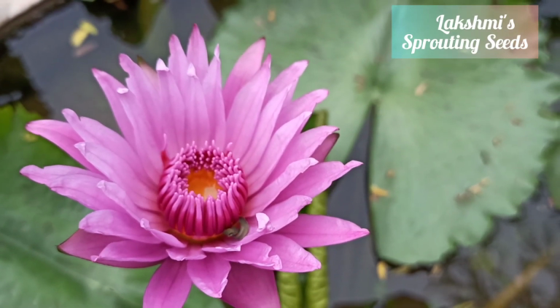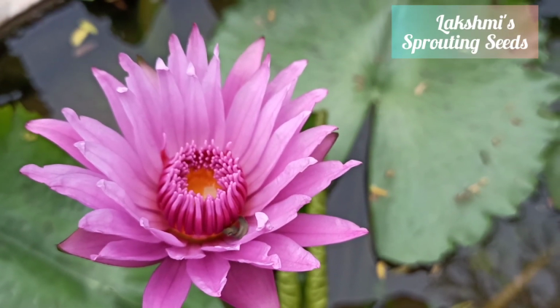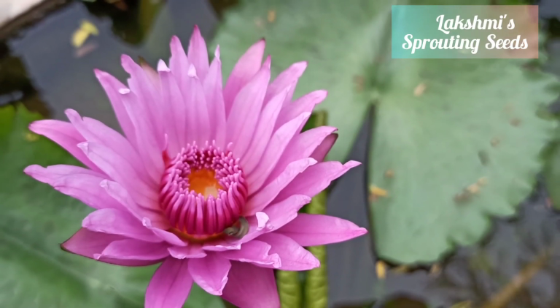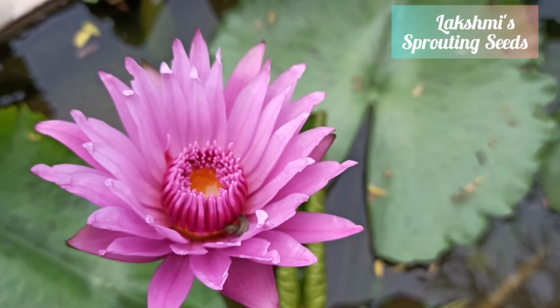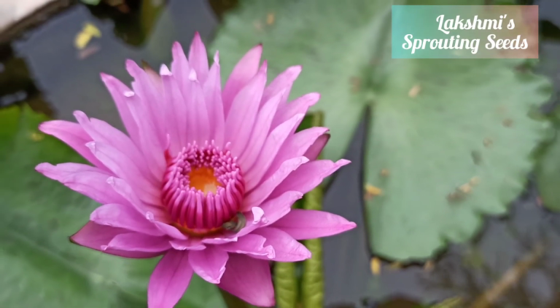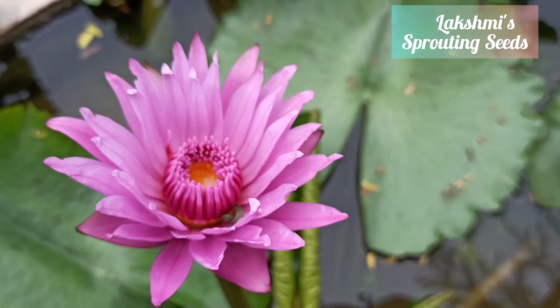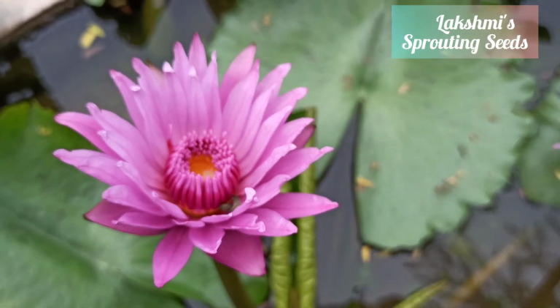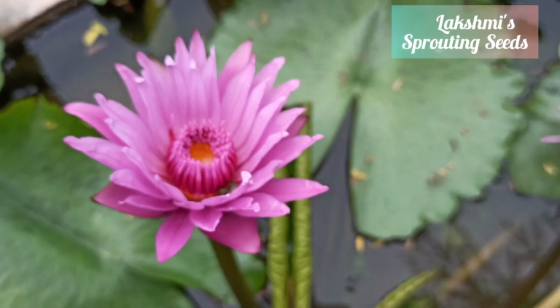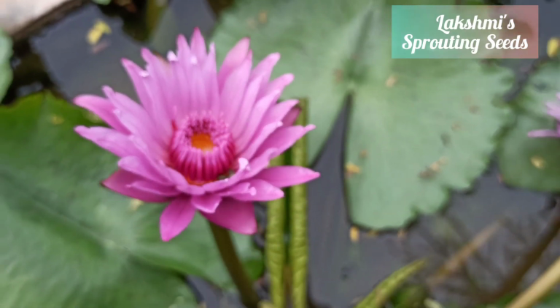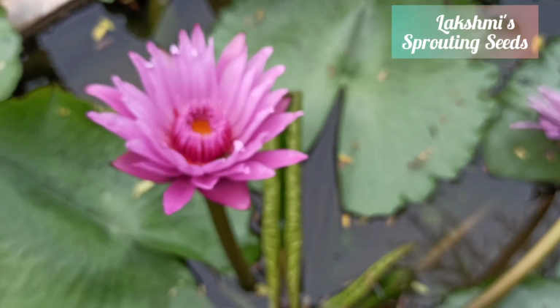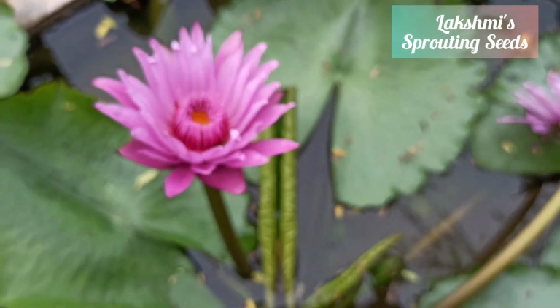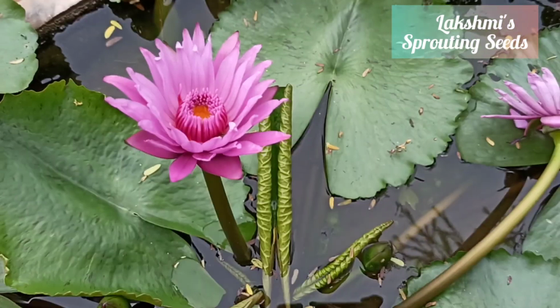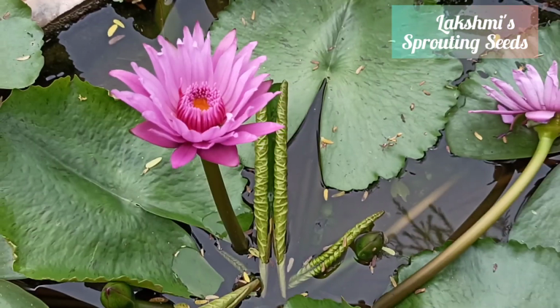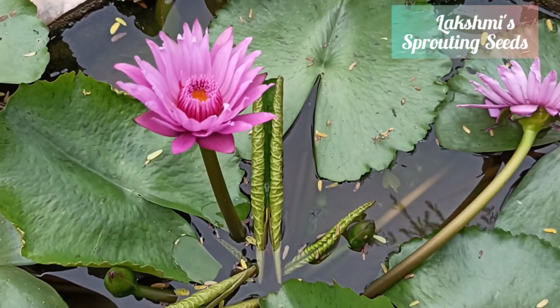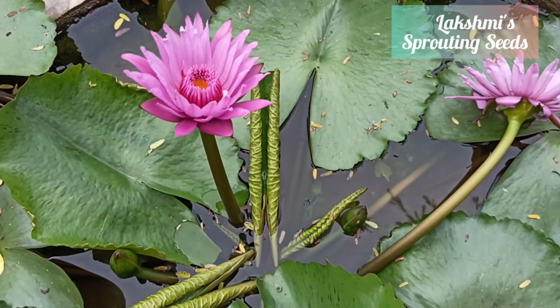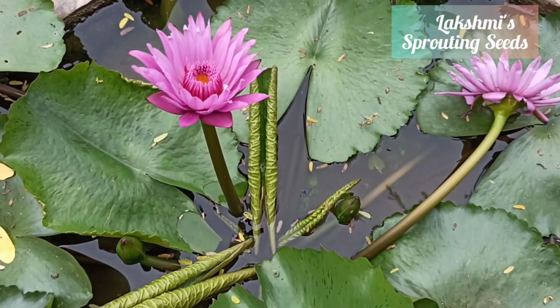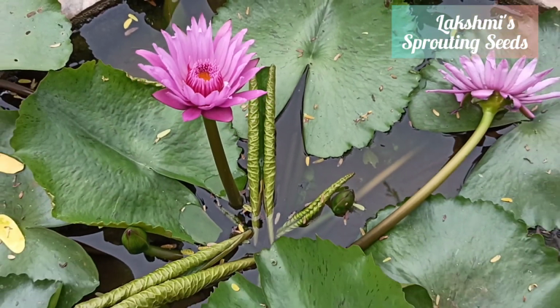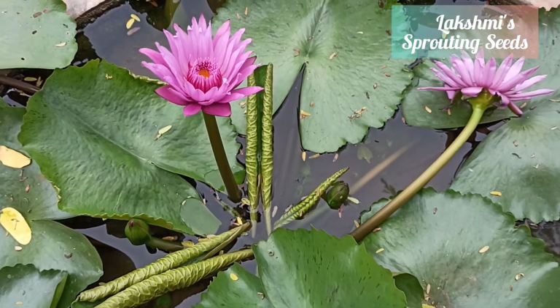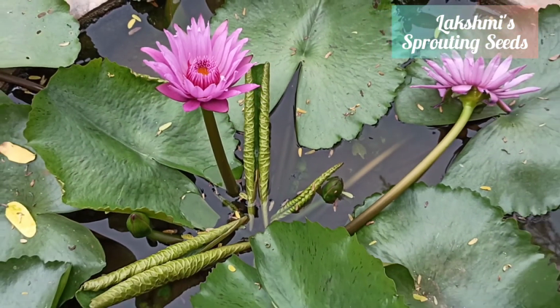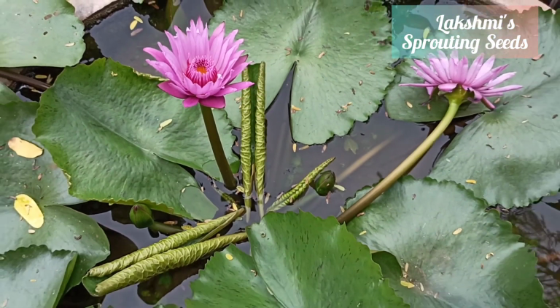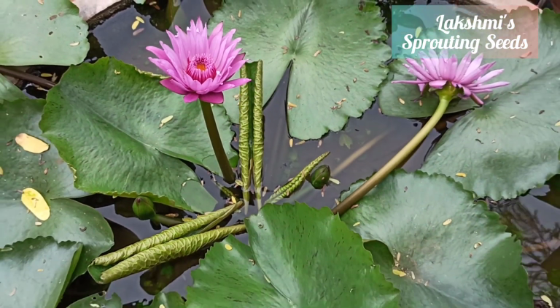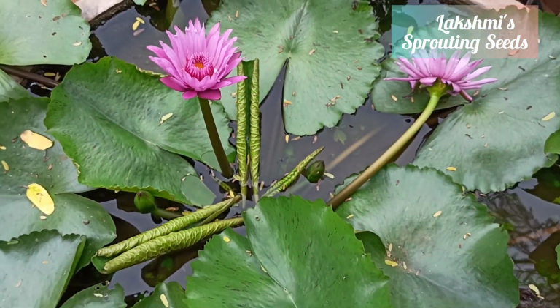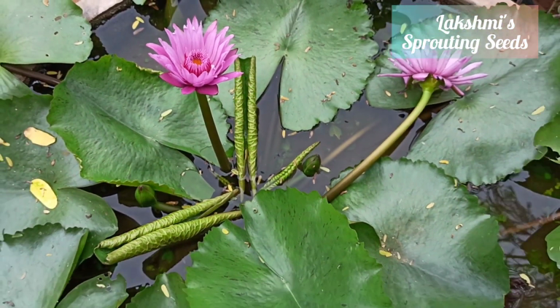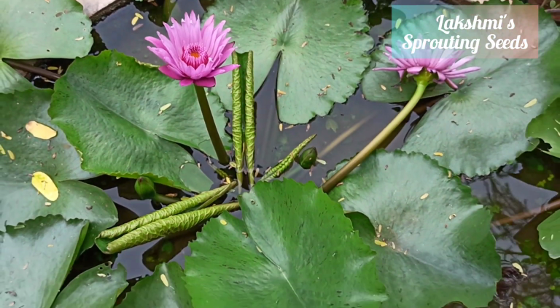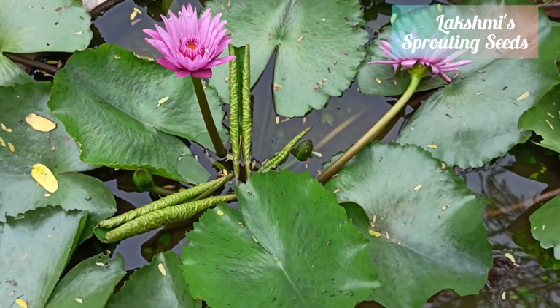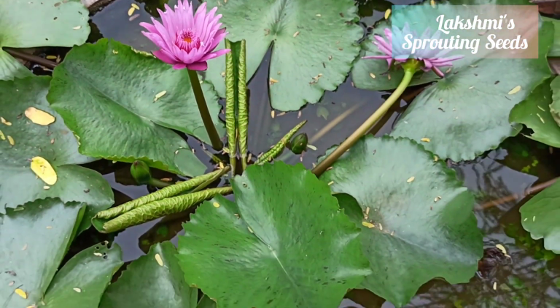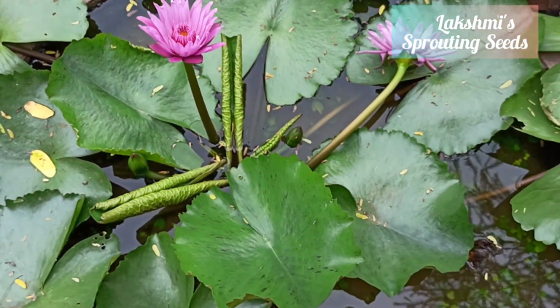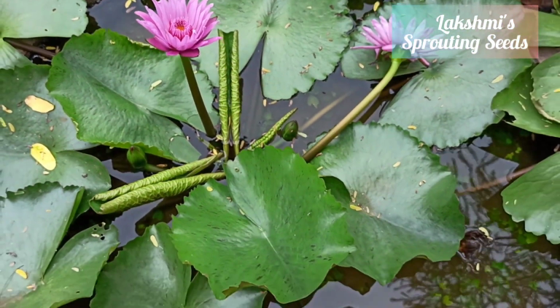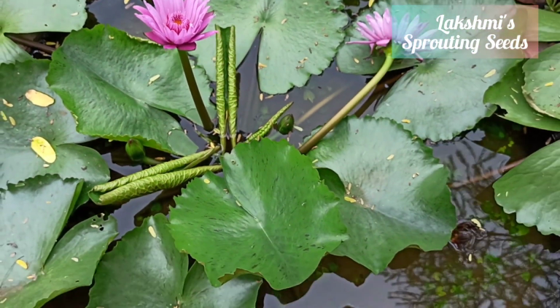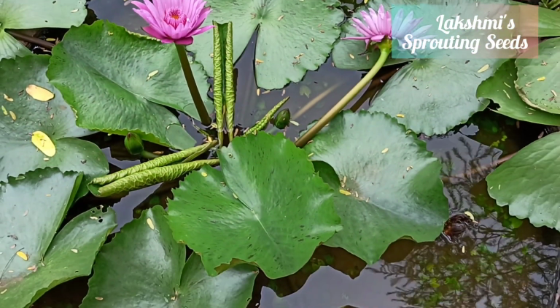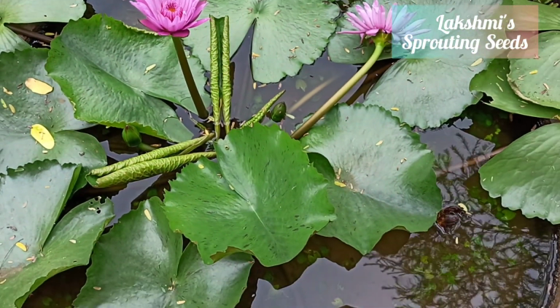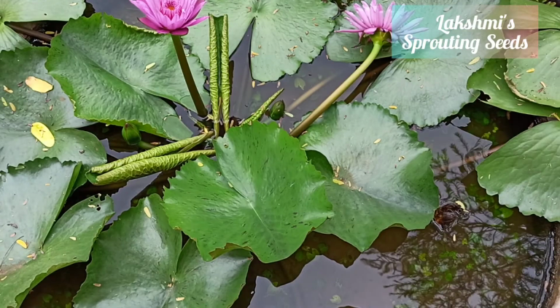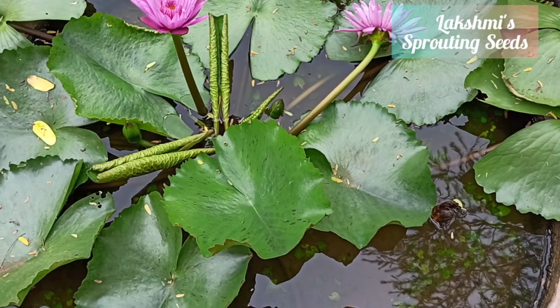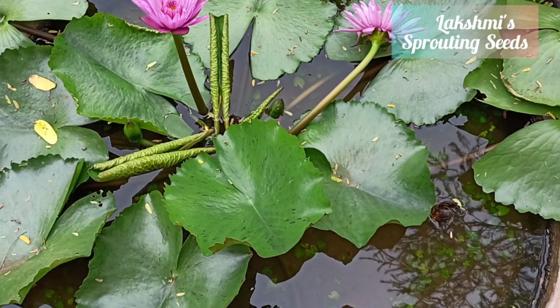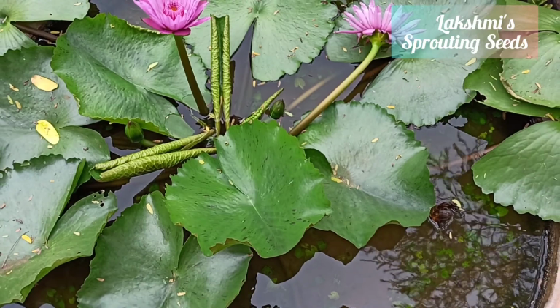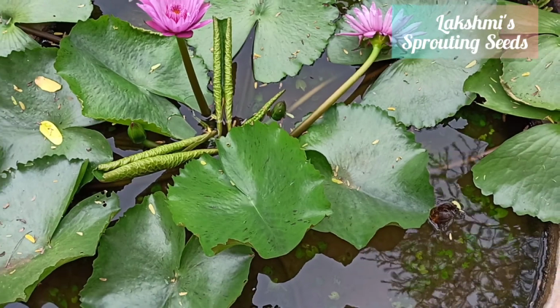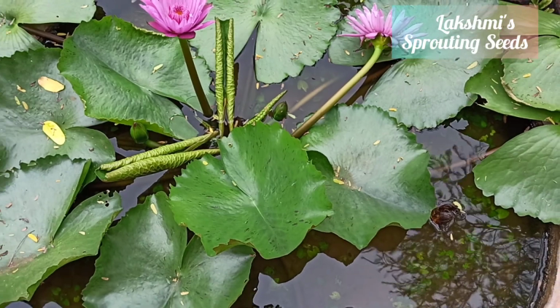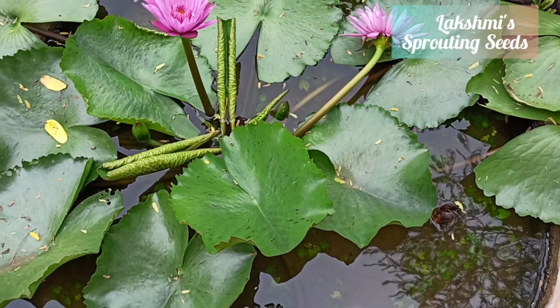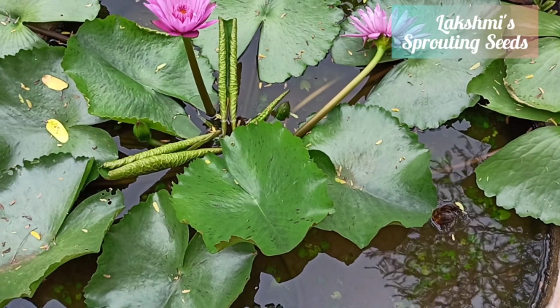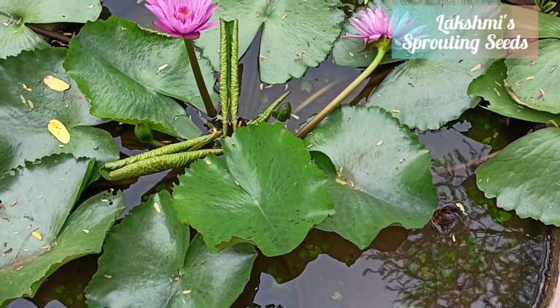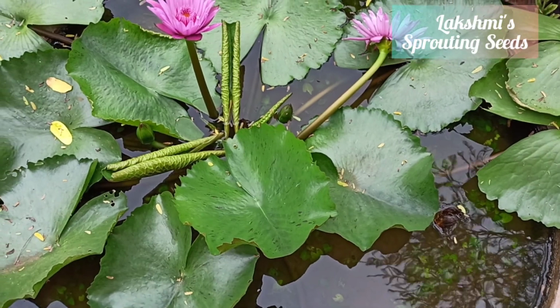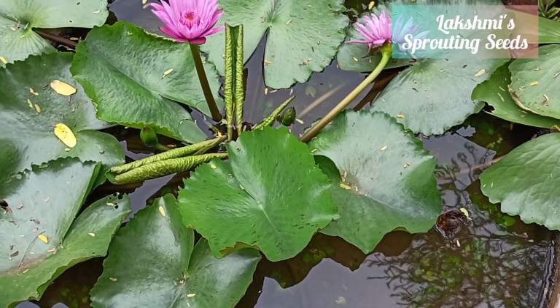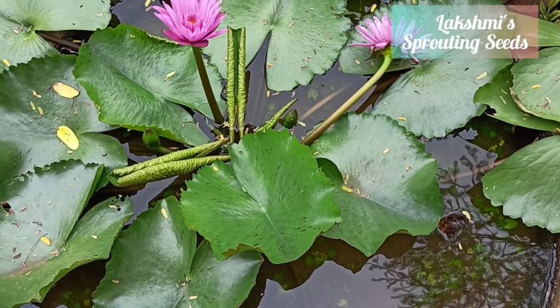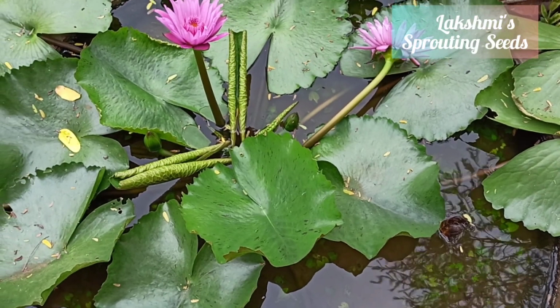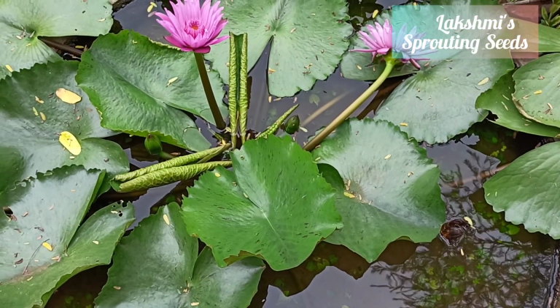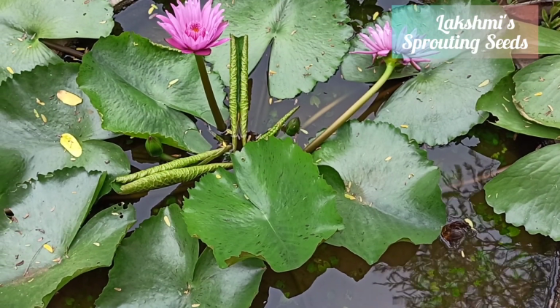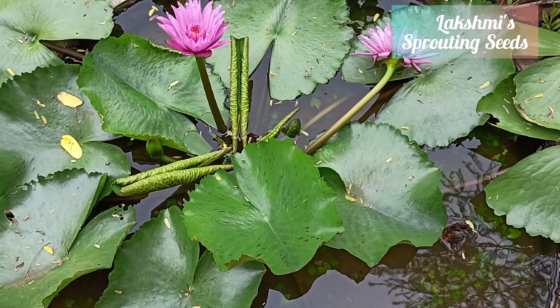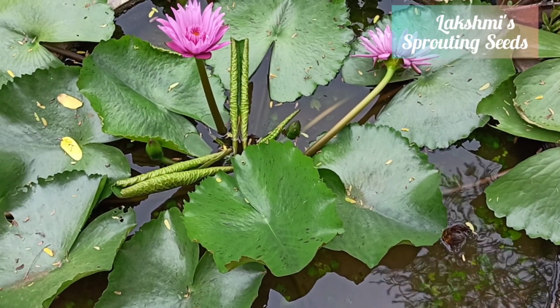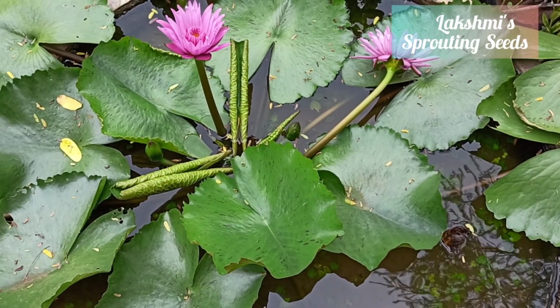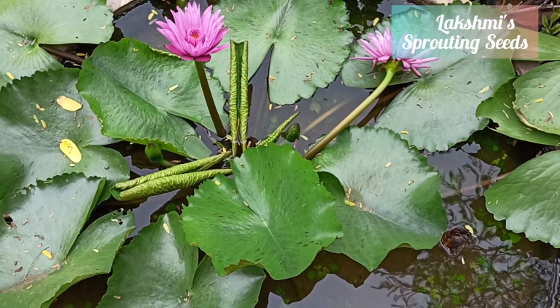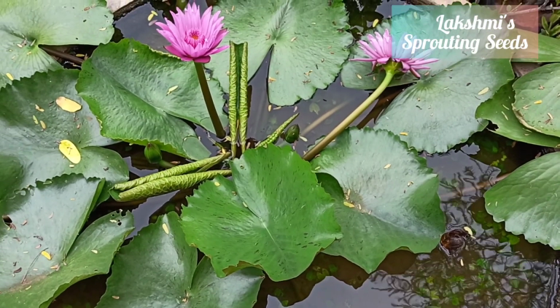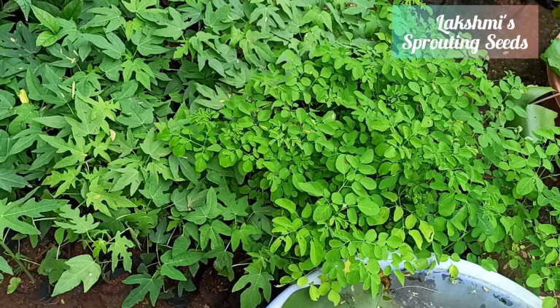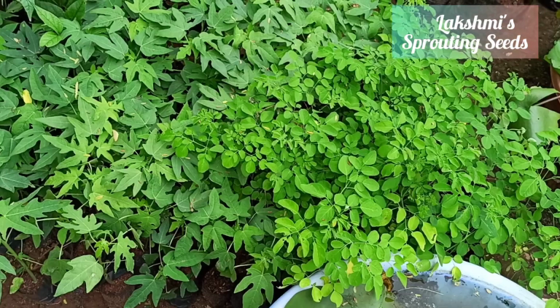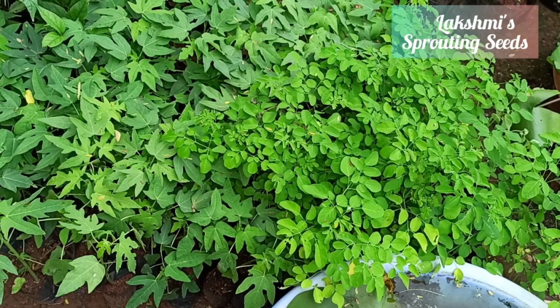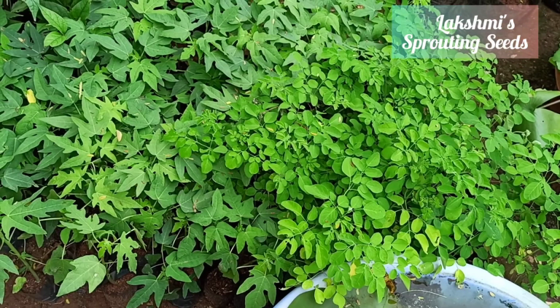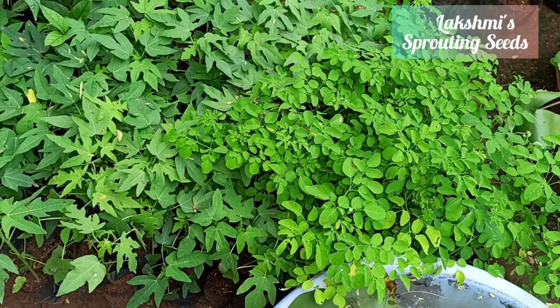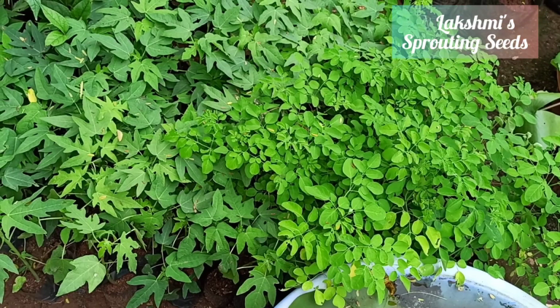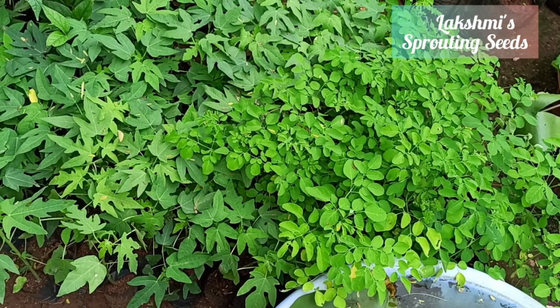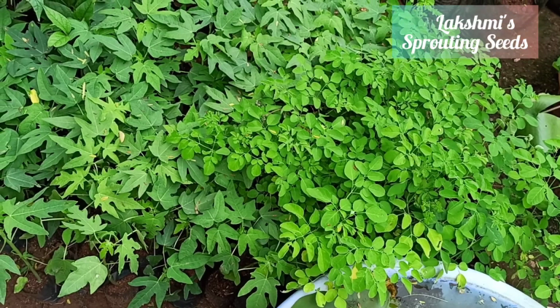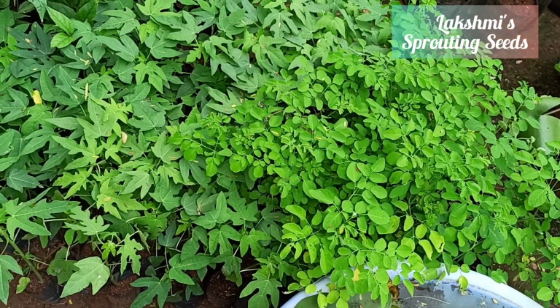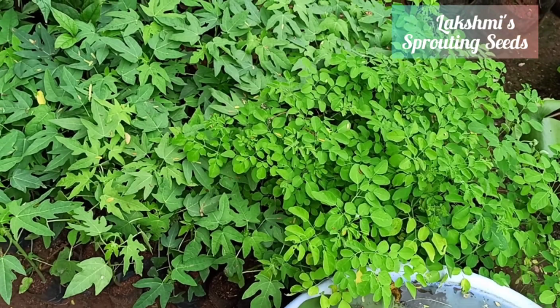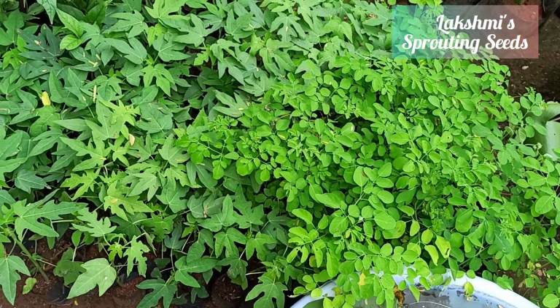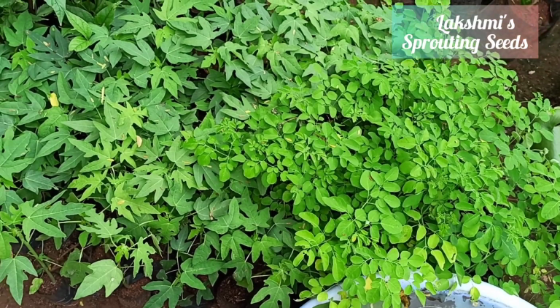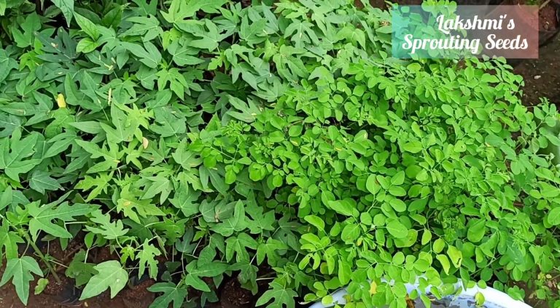It is very easy to identify water lily and normal lotus — water lilies will have a split in their leaf.